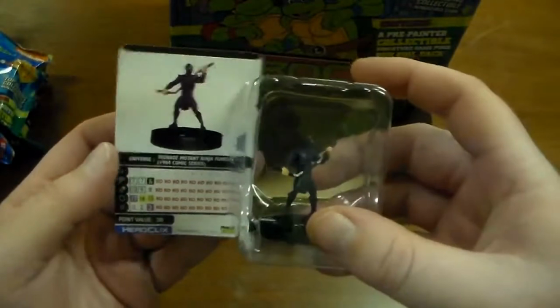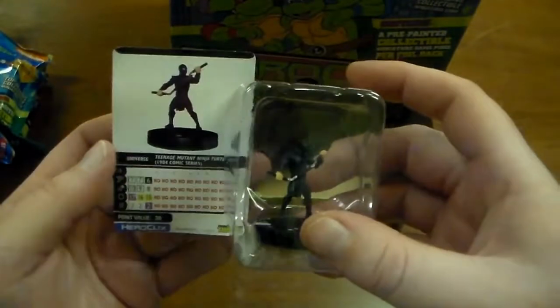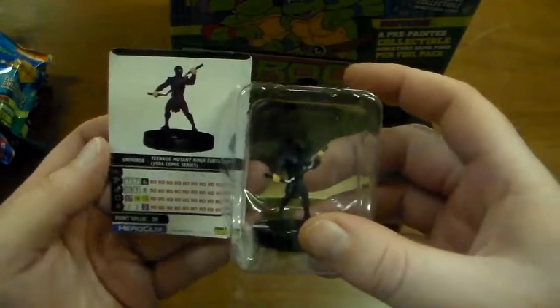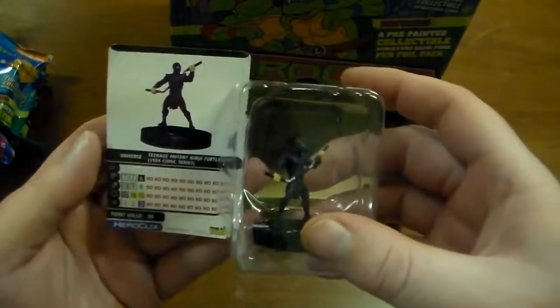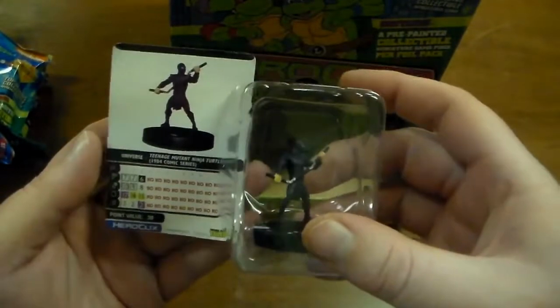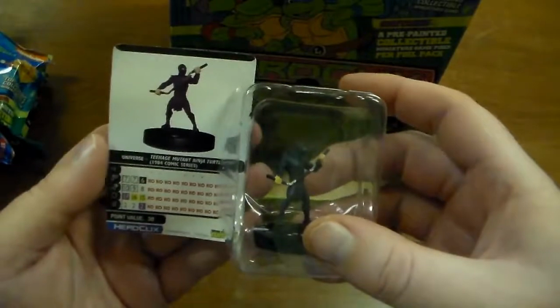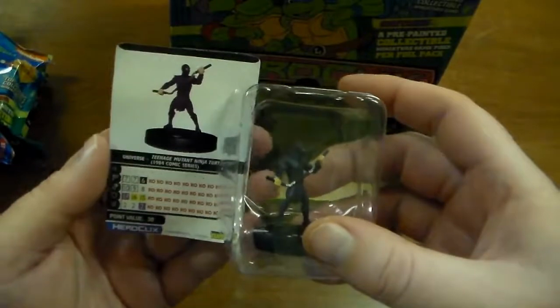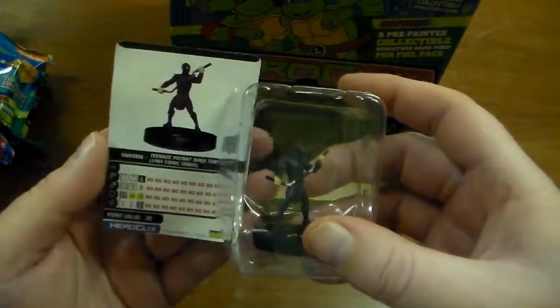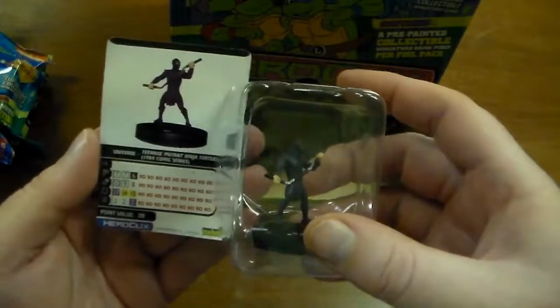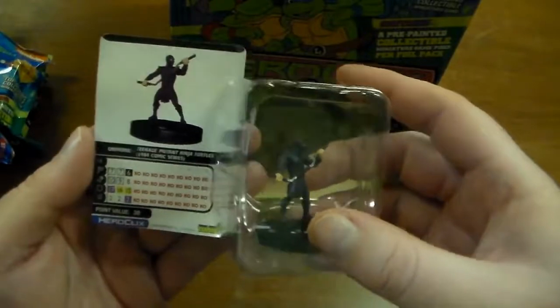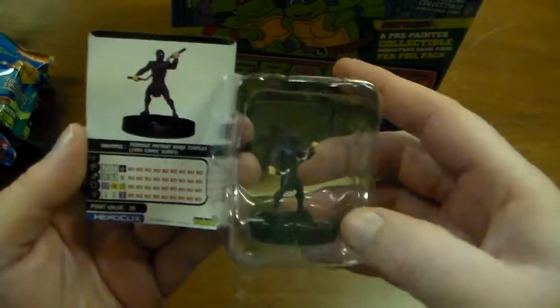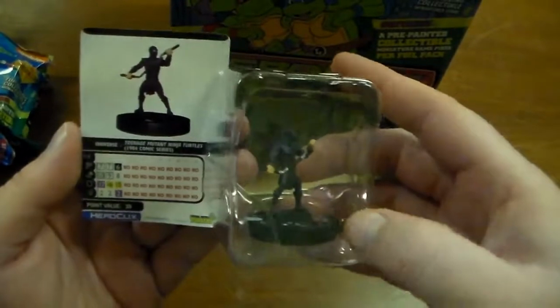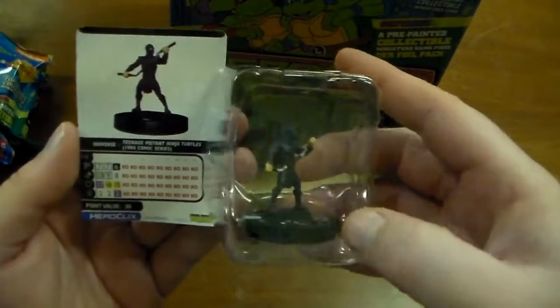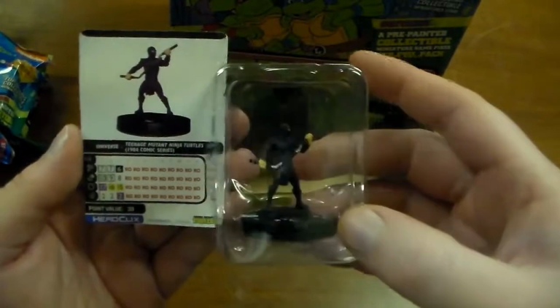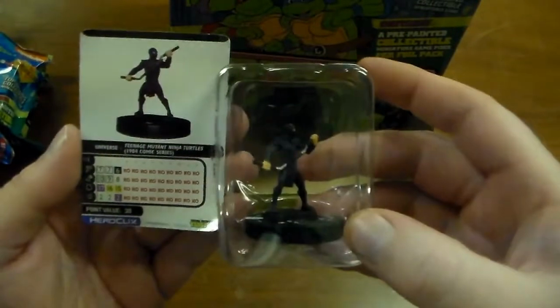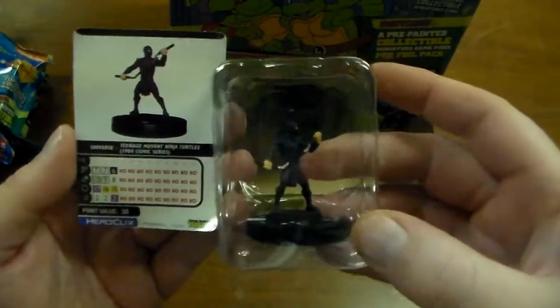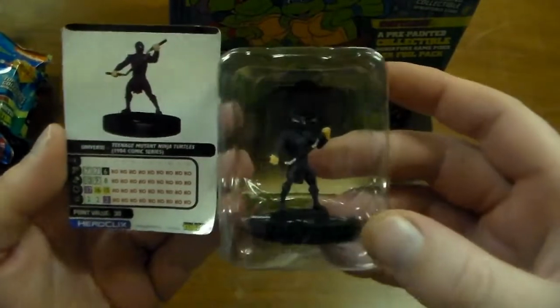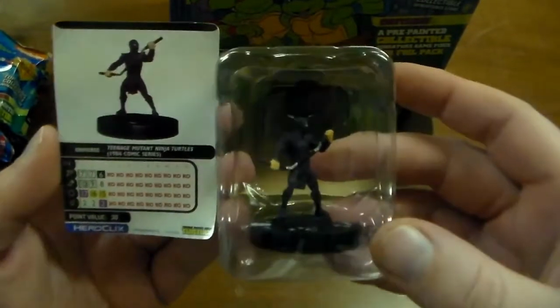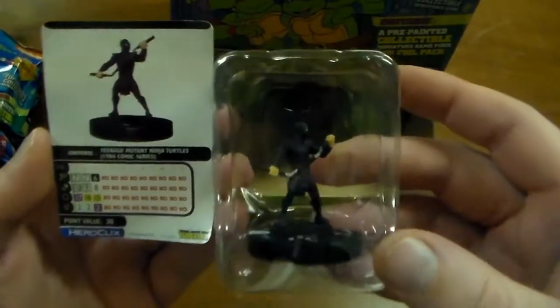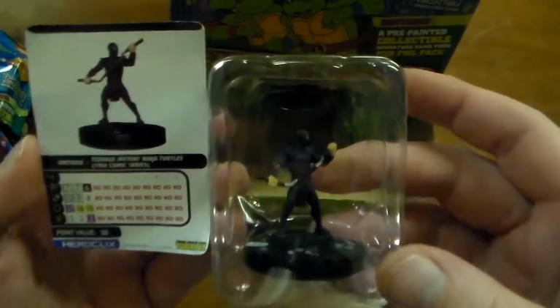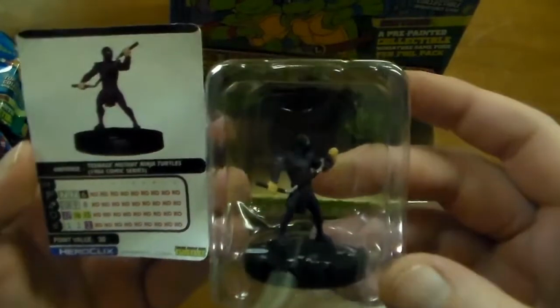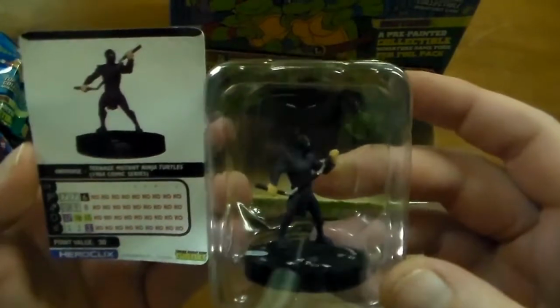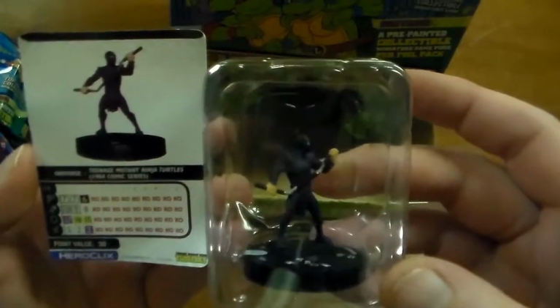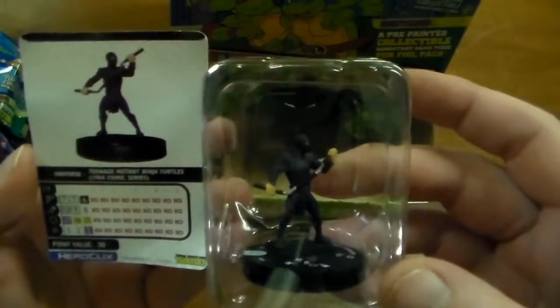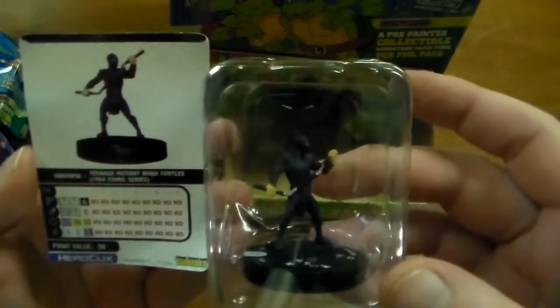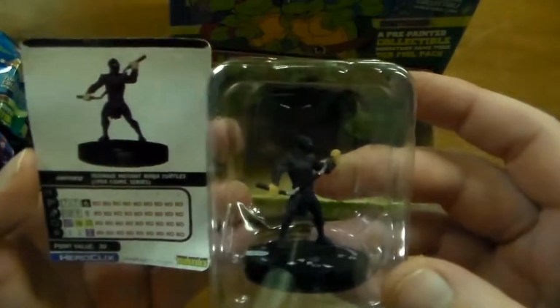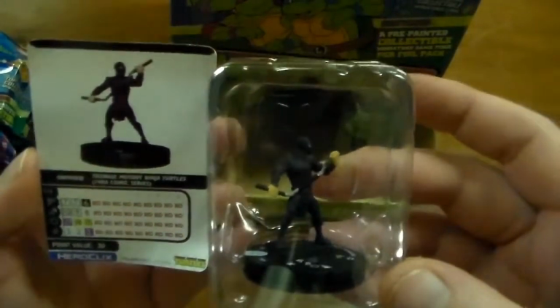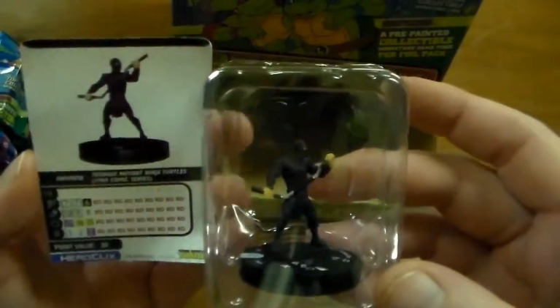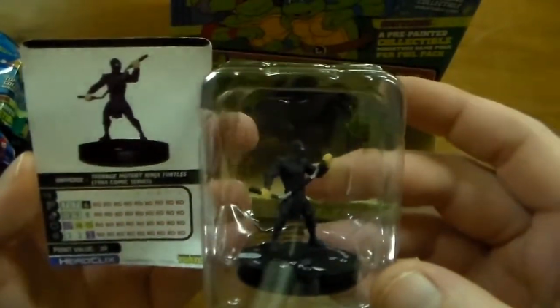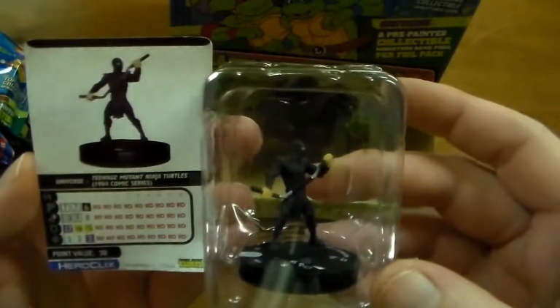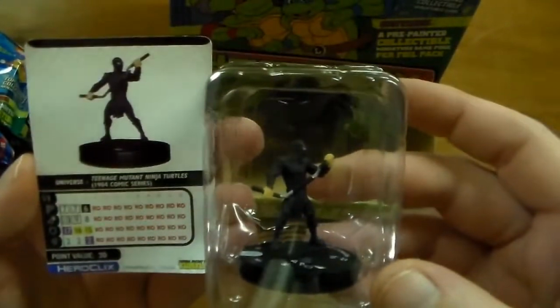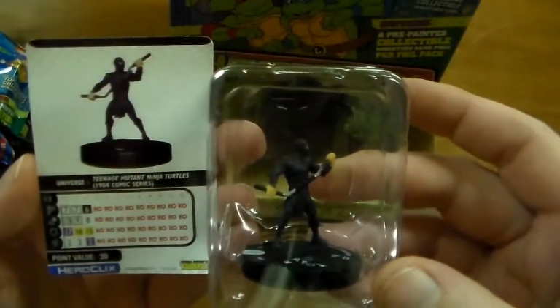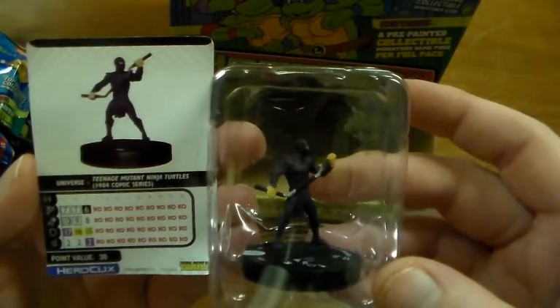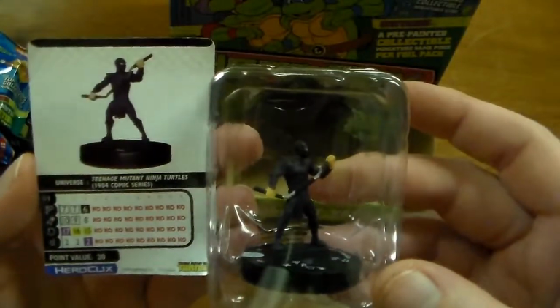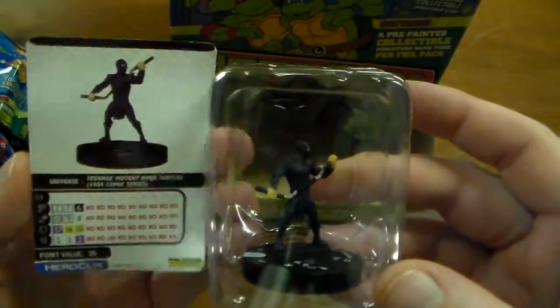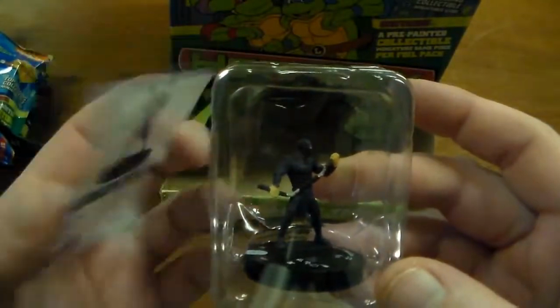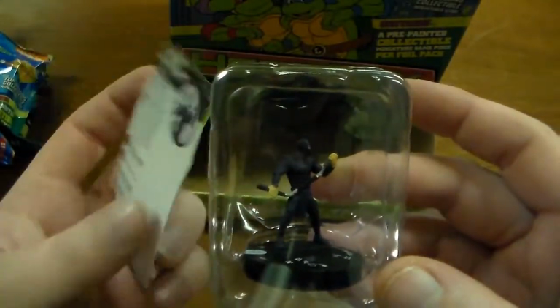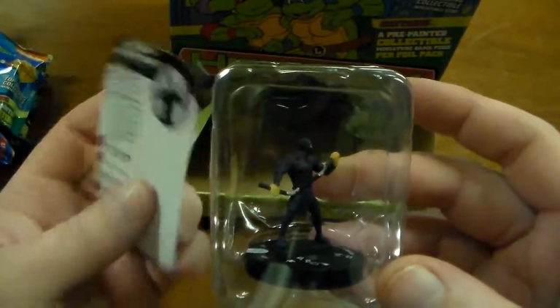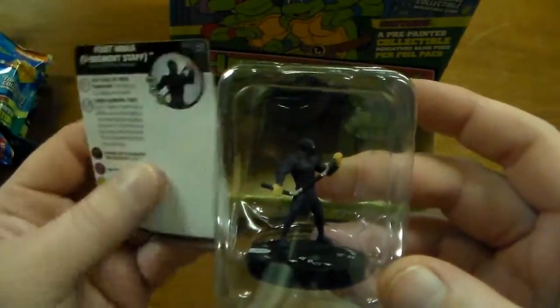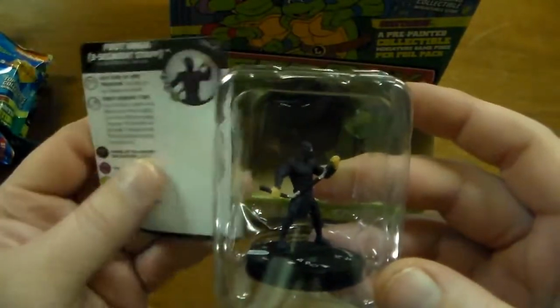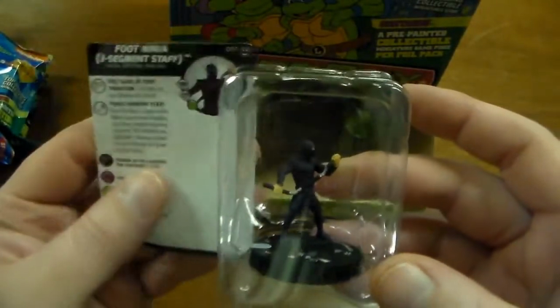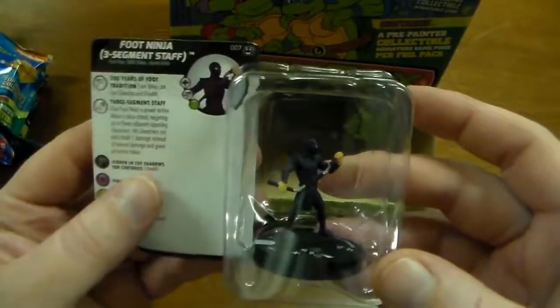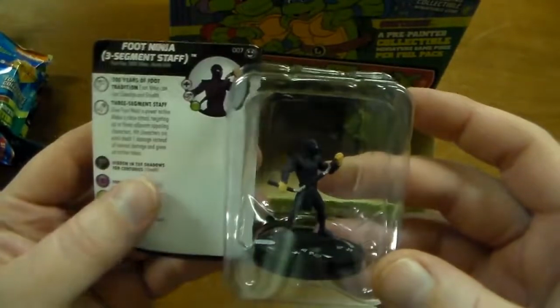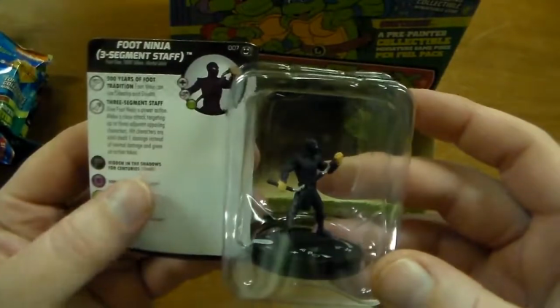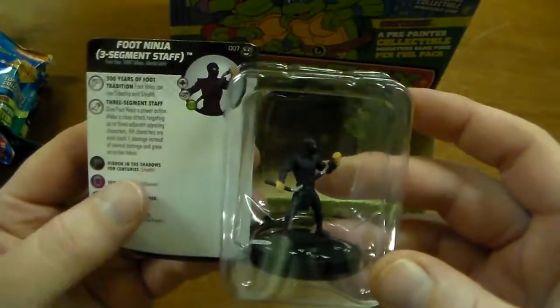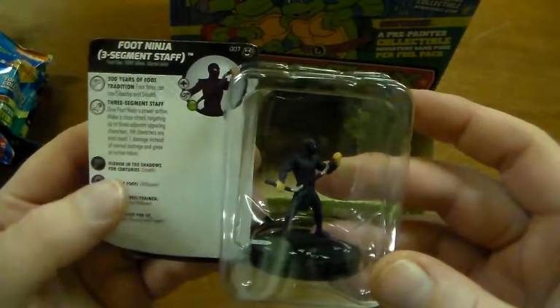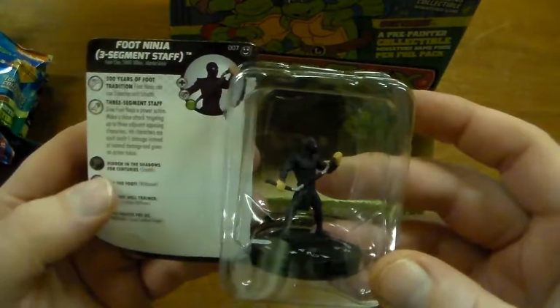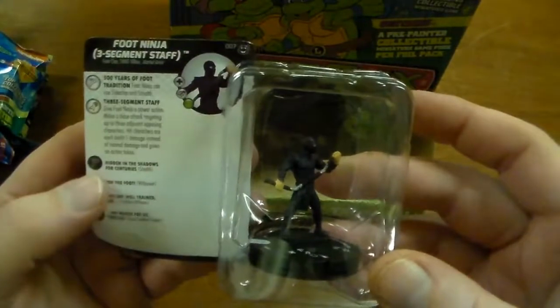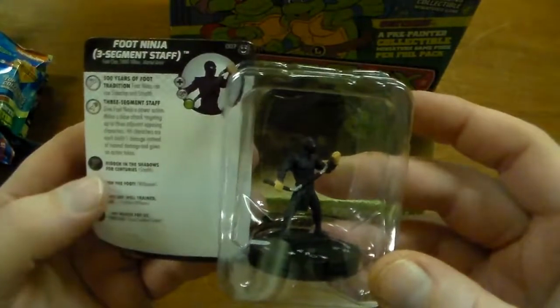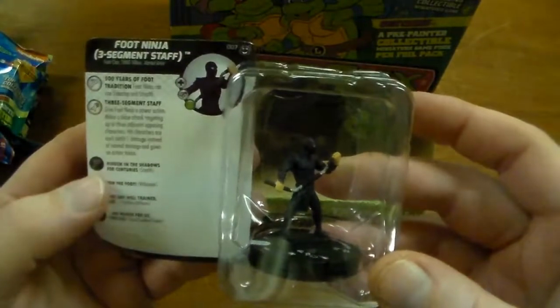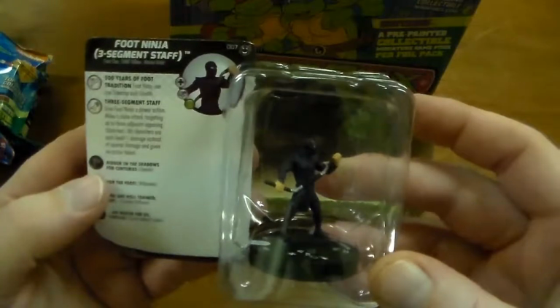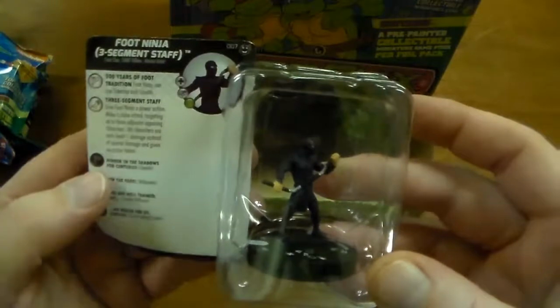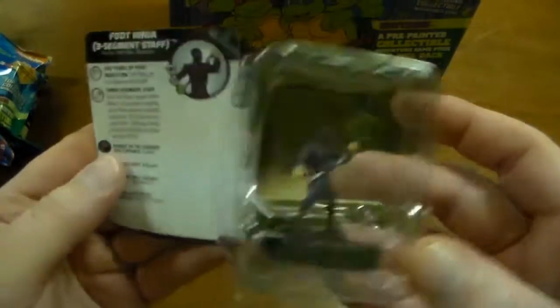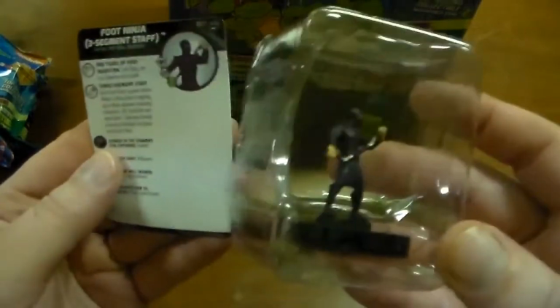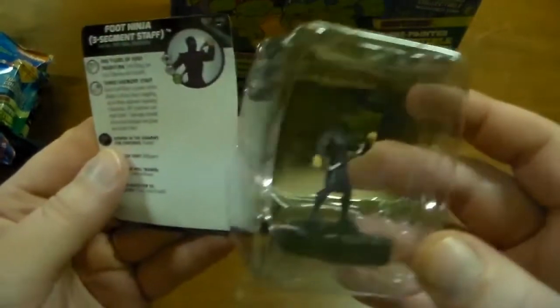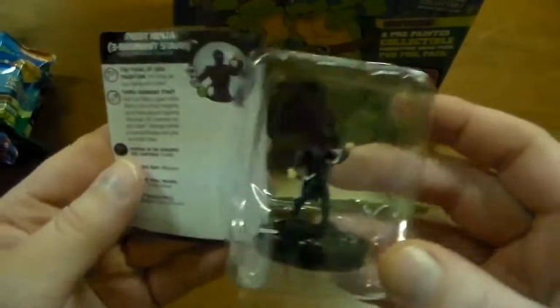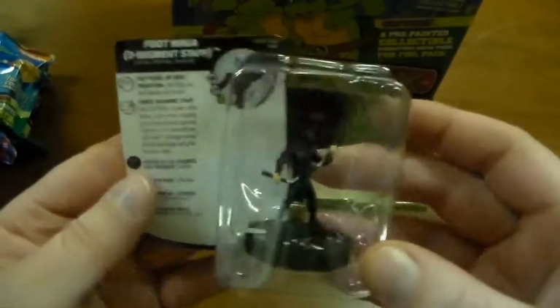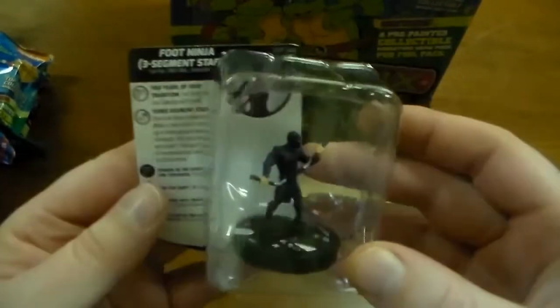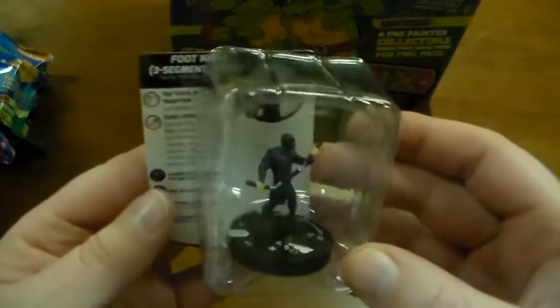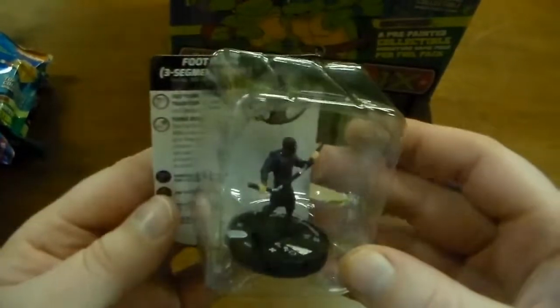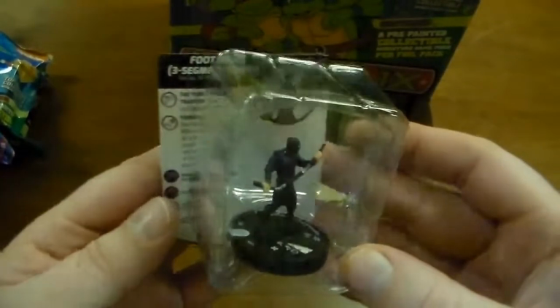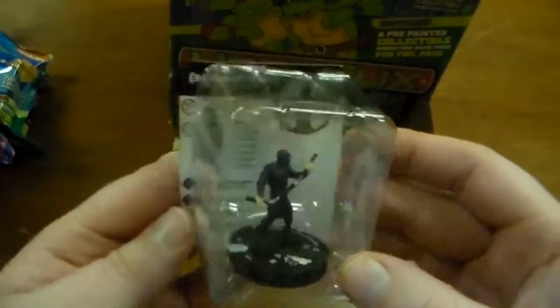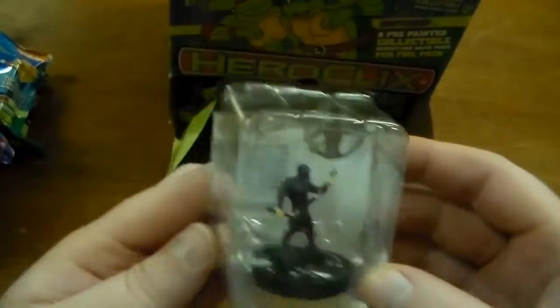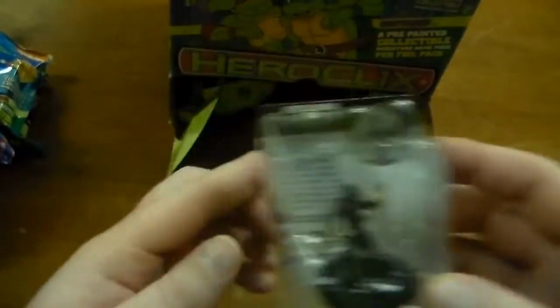Here we have another 1984 comic series Foot Soldier for 30 points — the three-segment staff again.